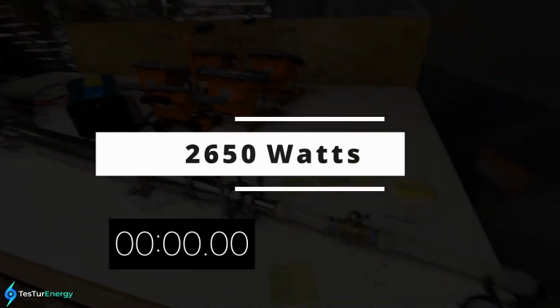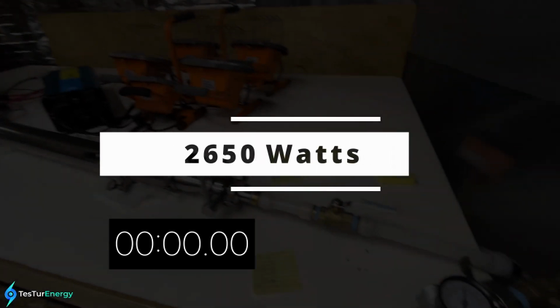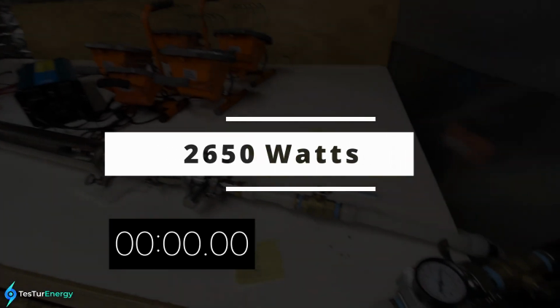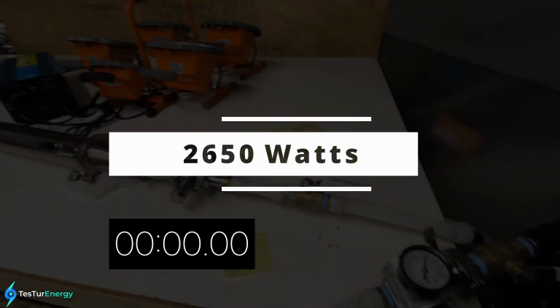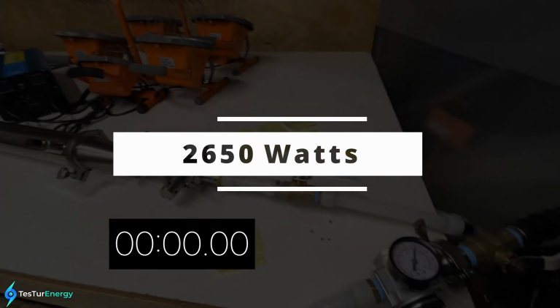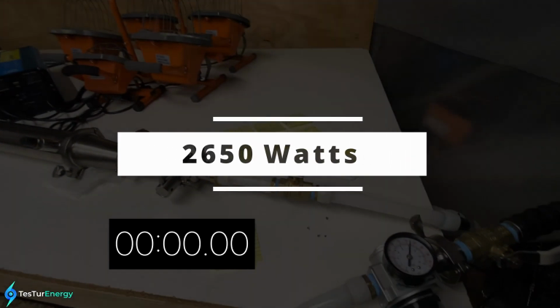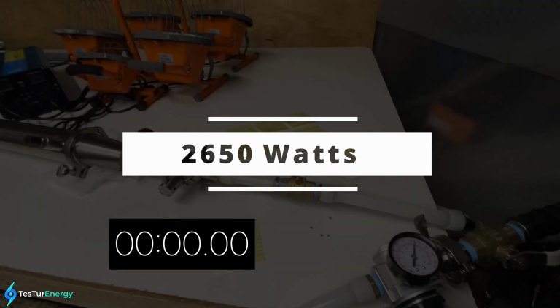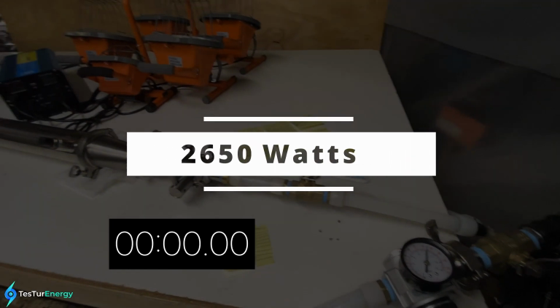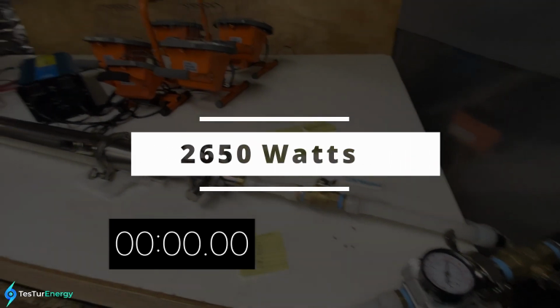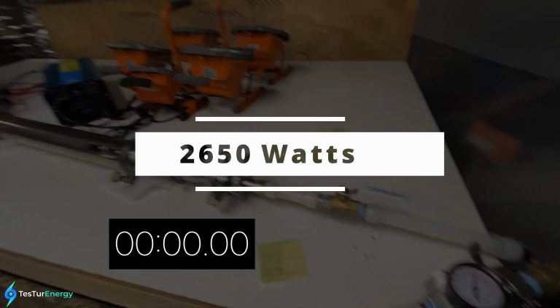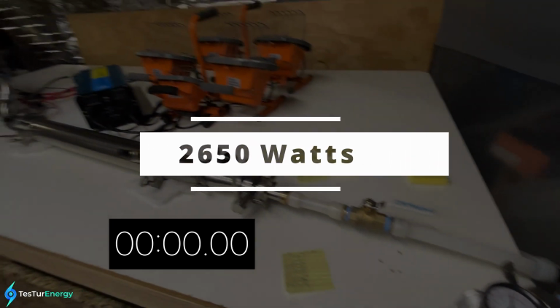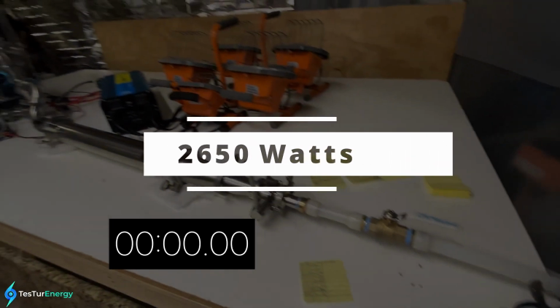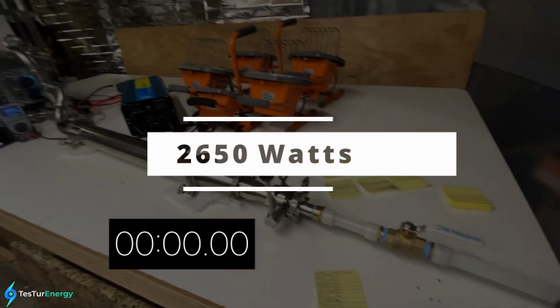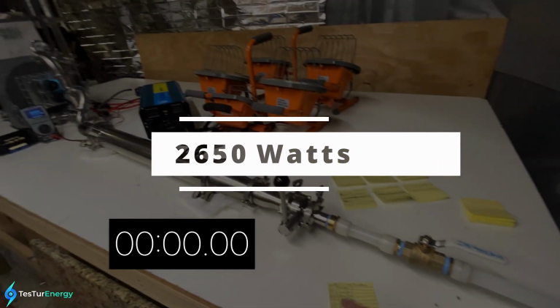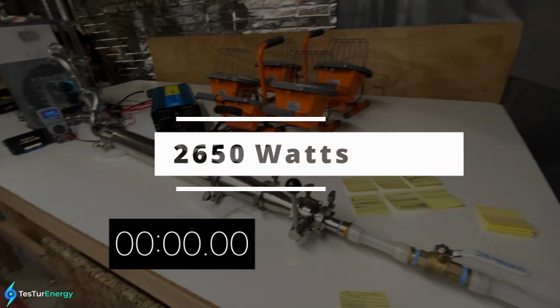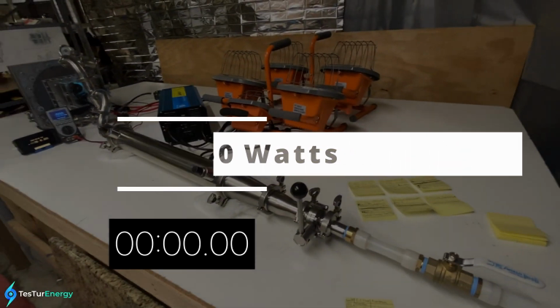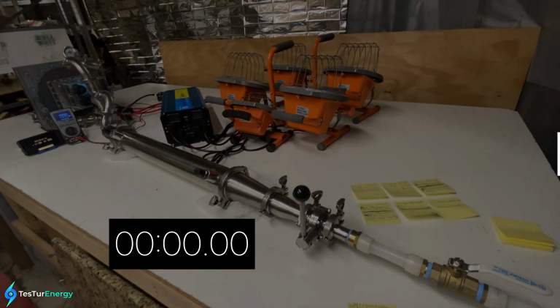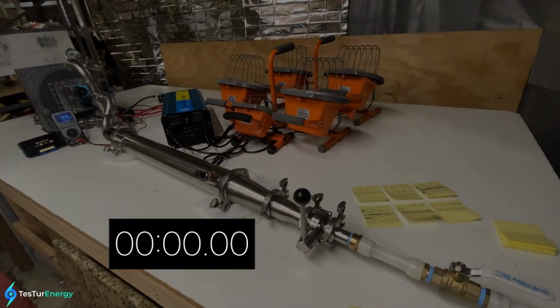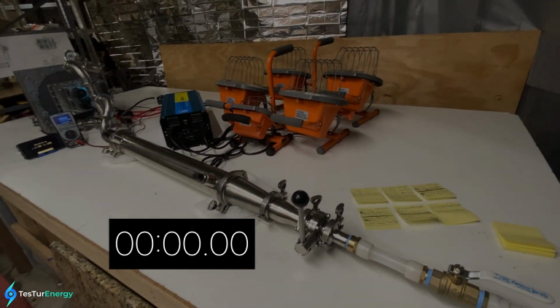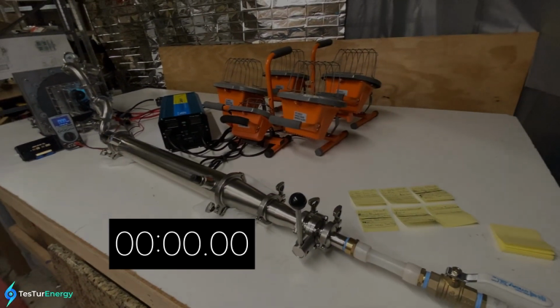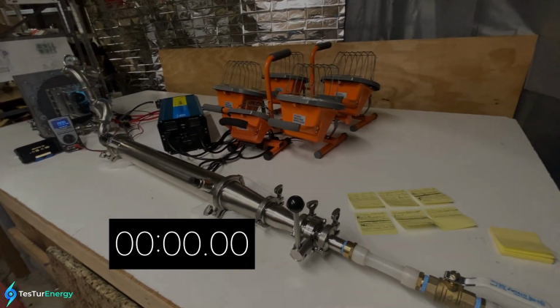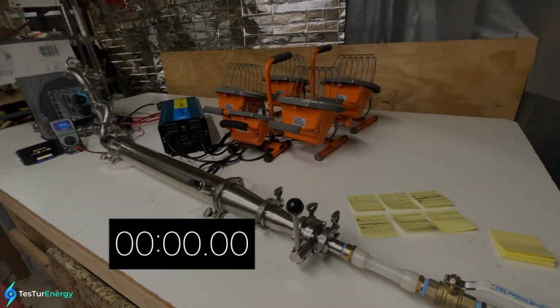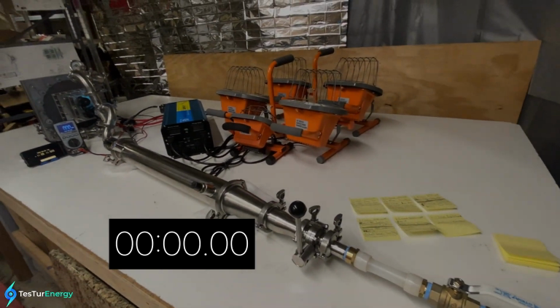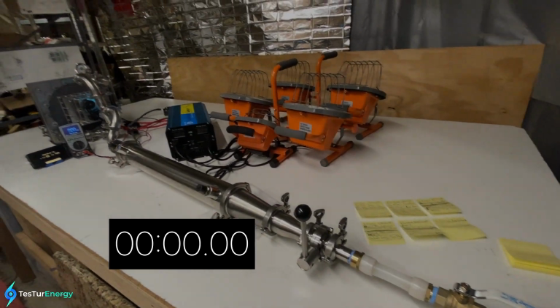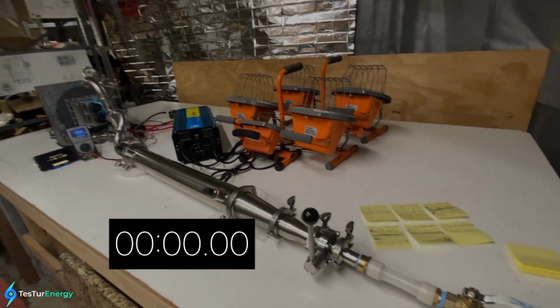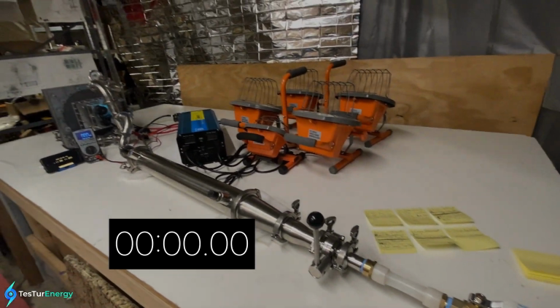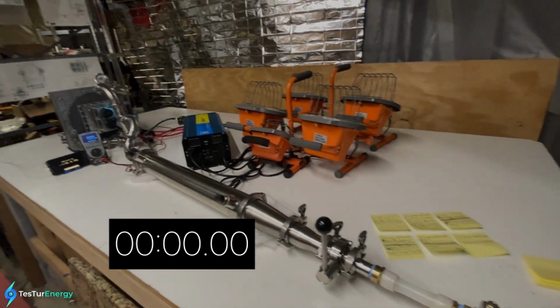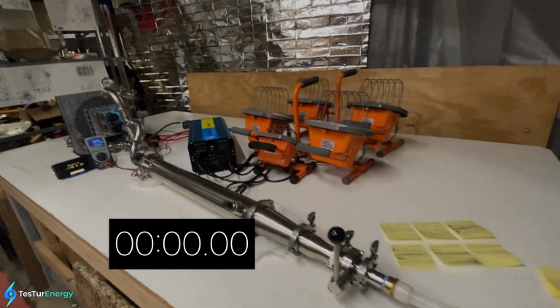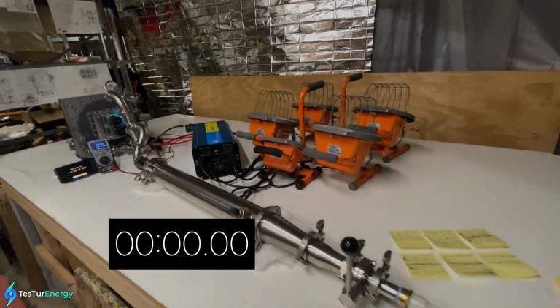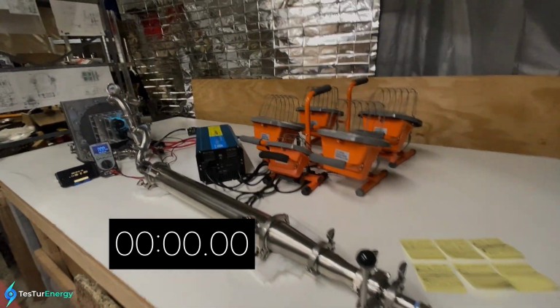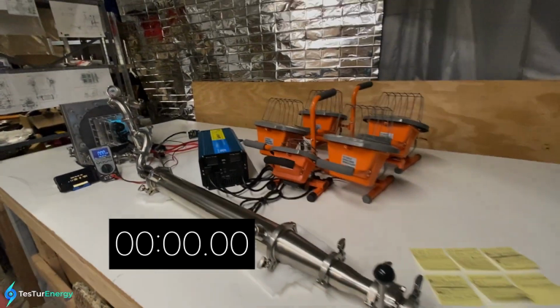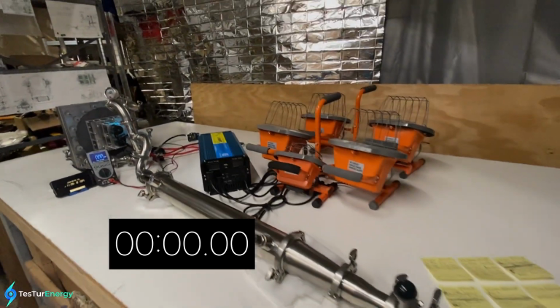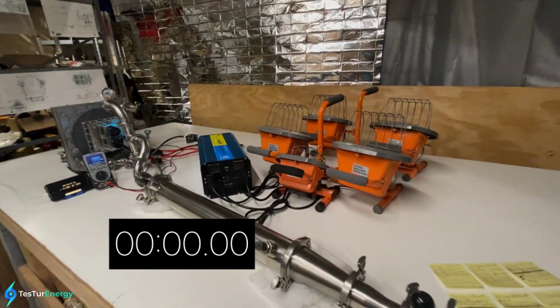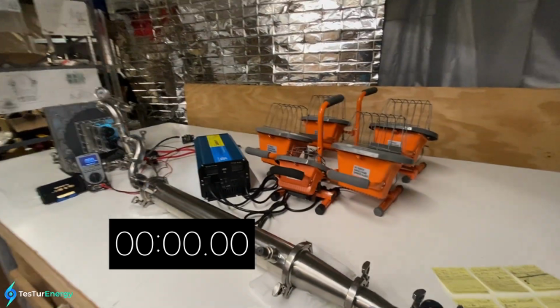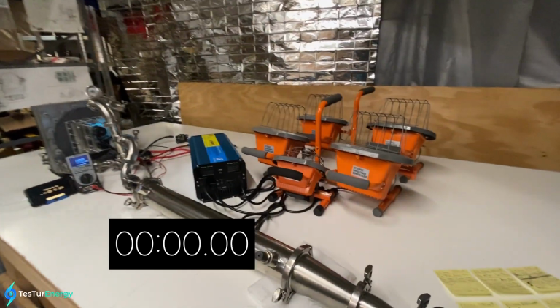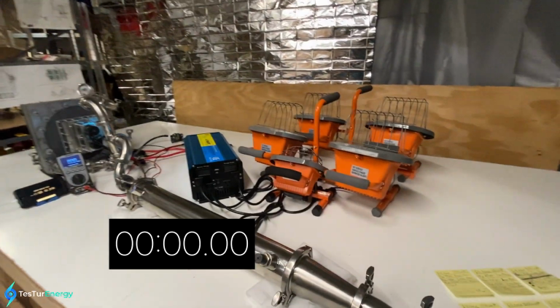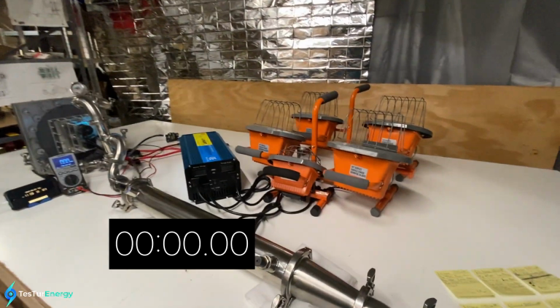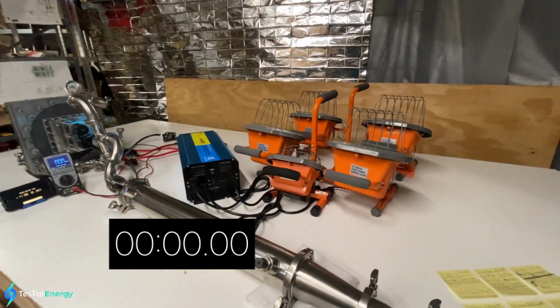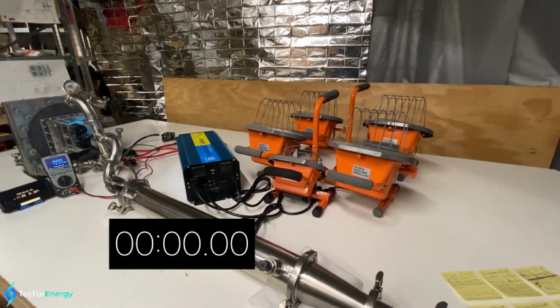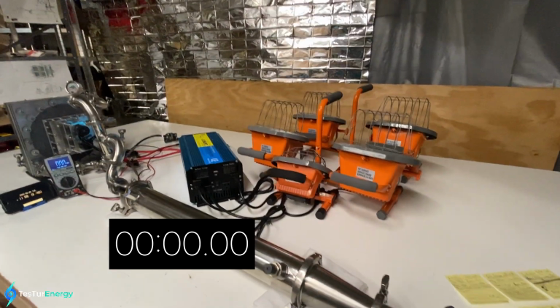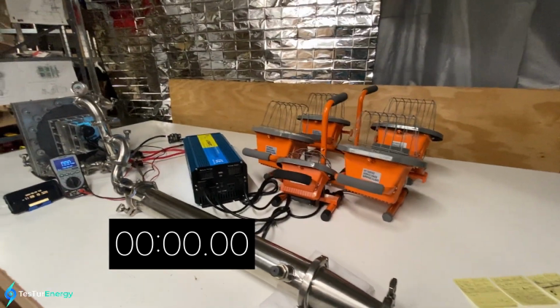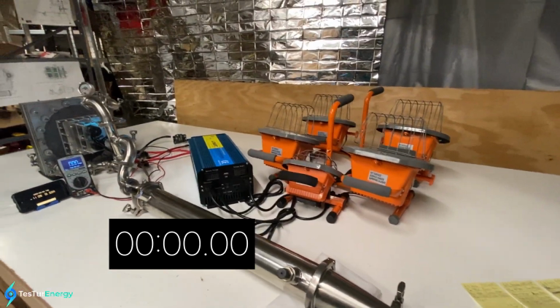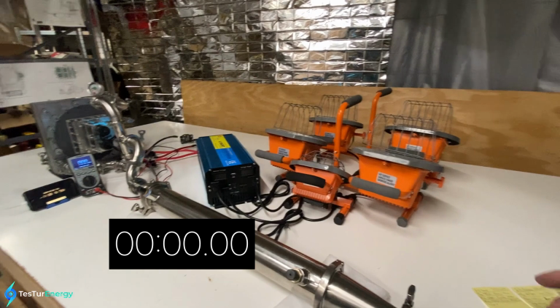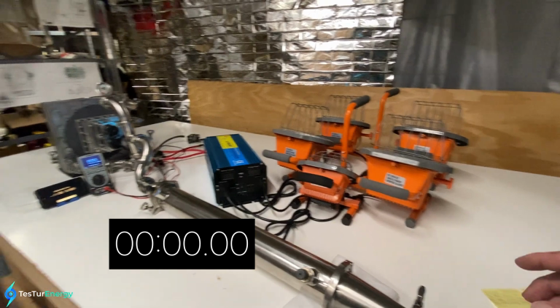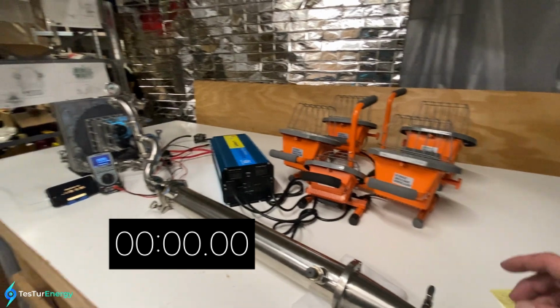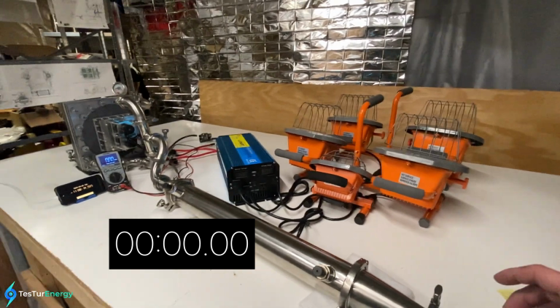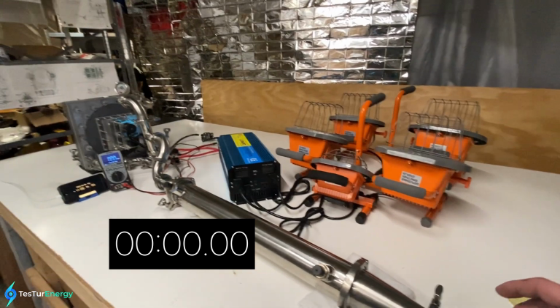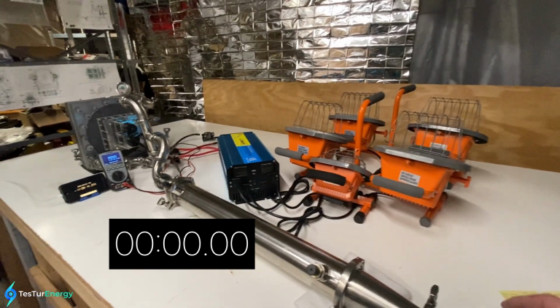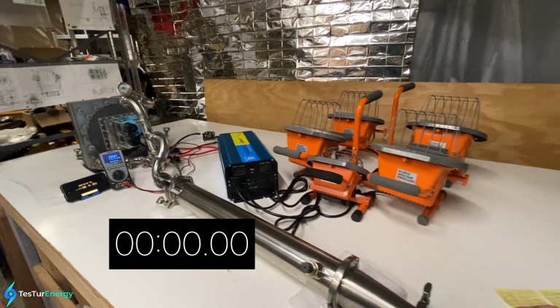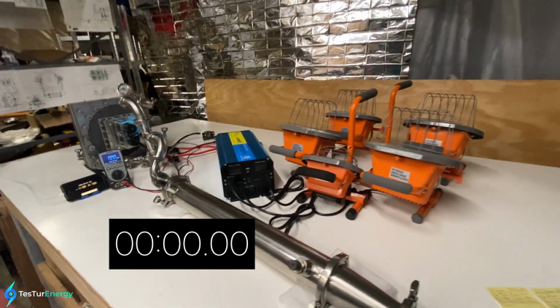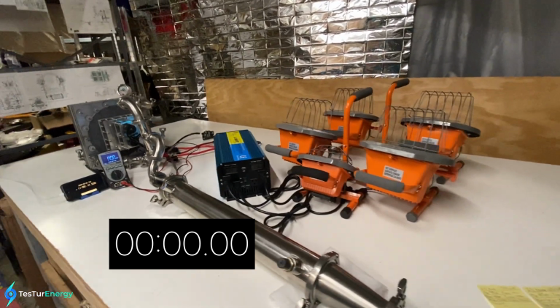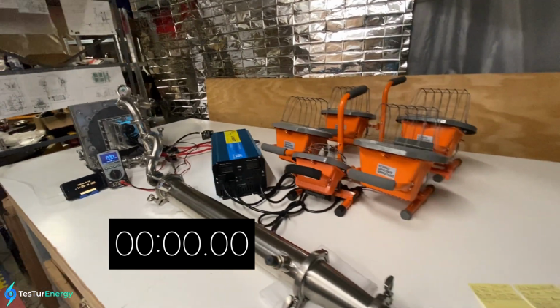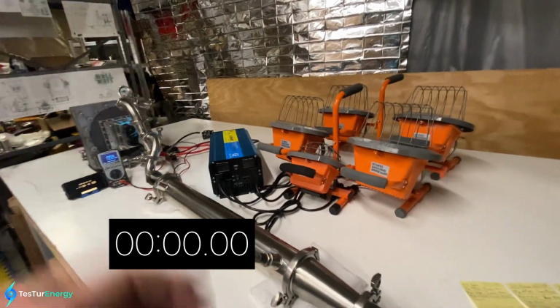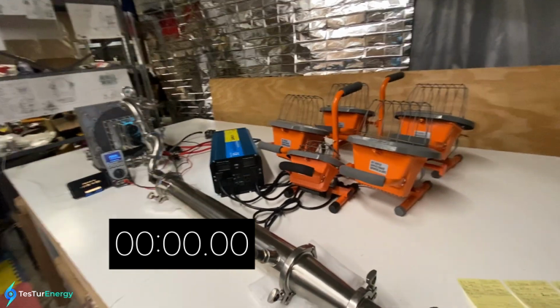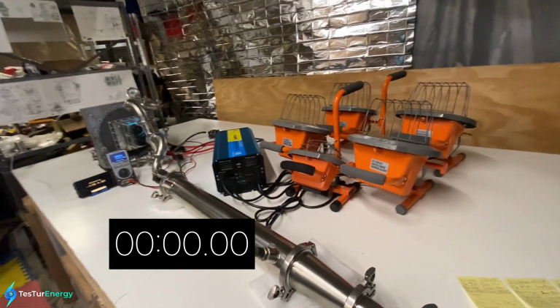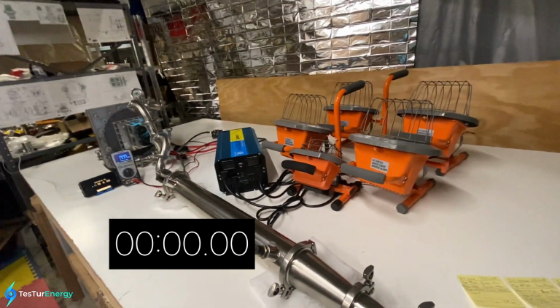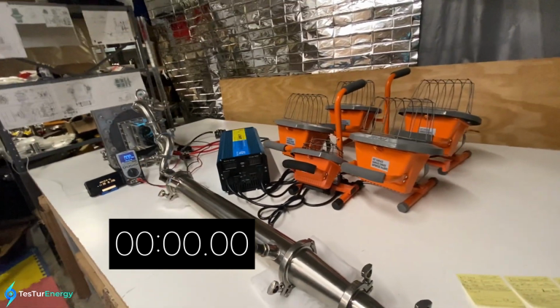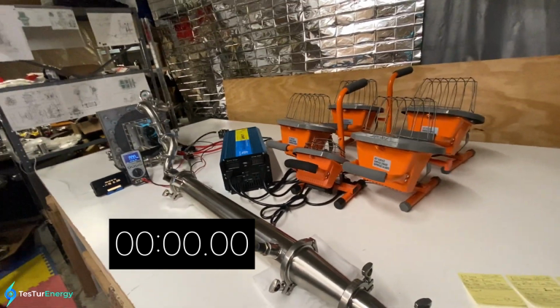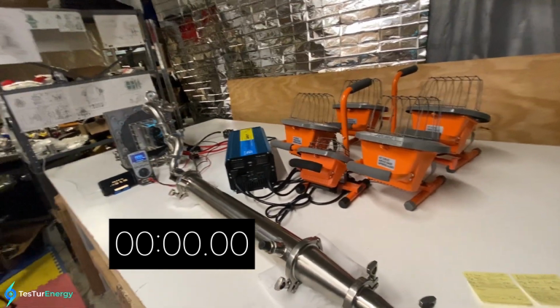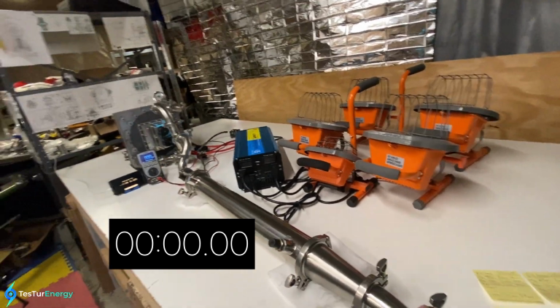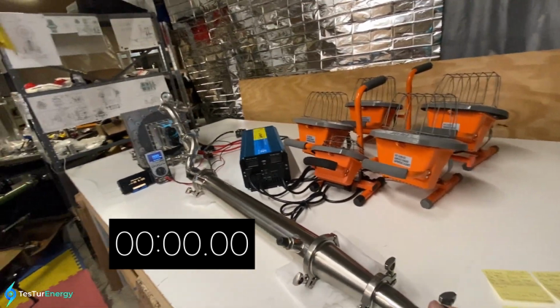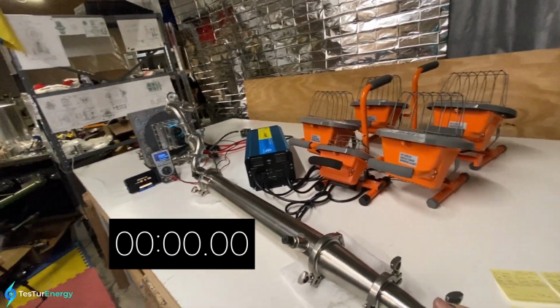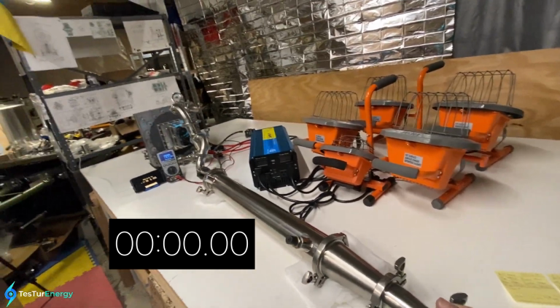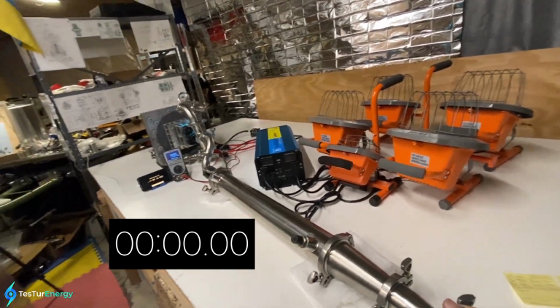Last and final one — 2,650 watts — all set up. I'm ready to go.